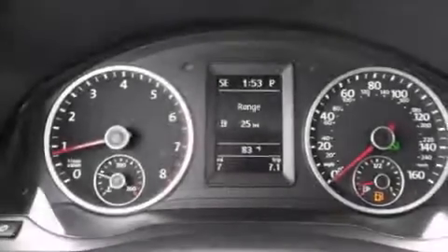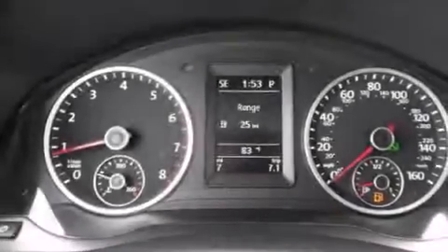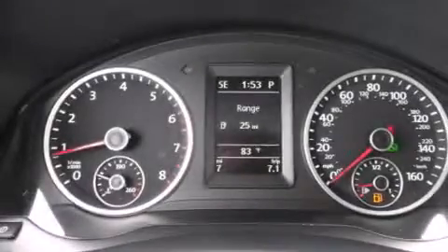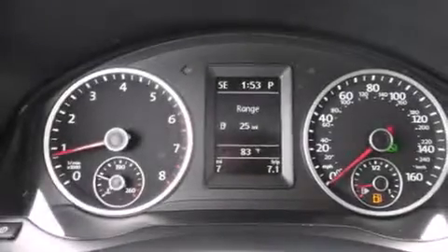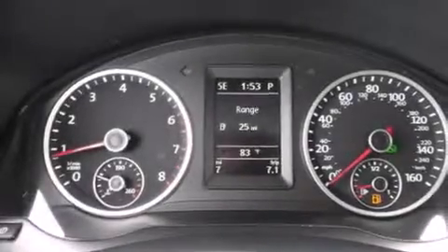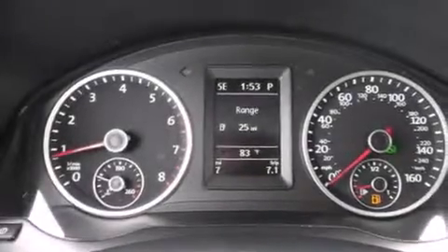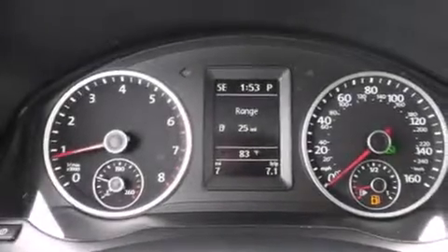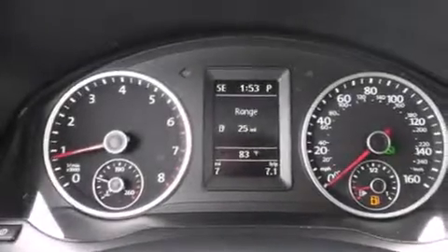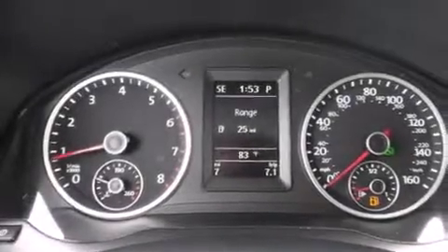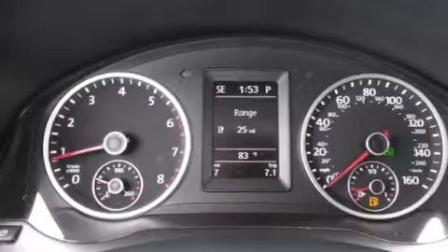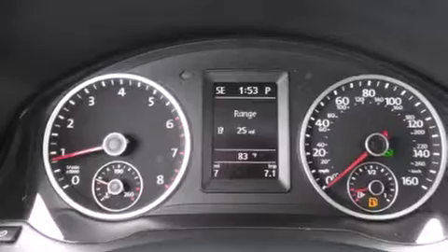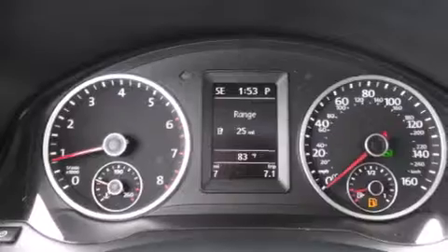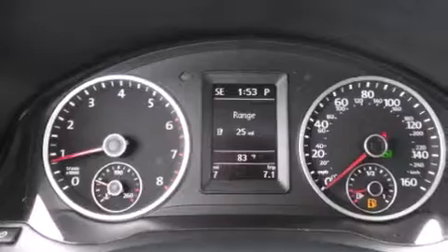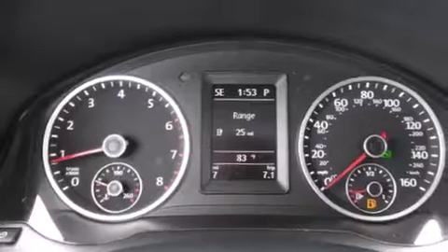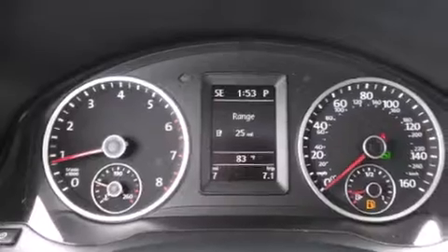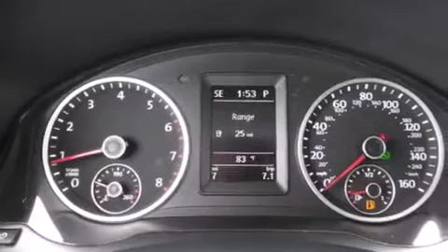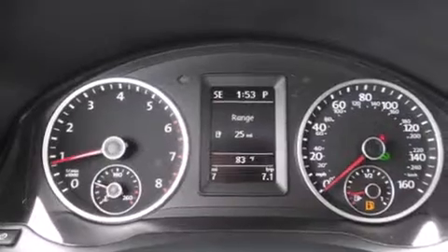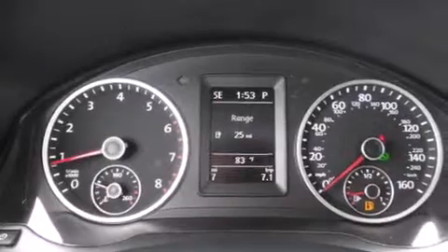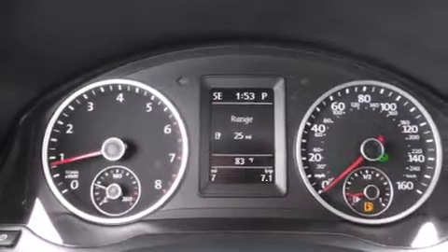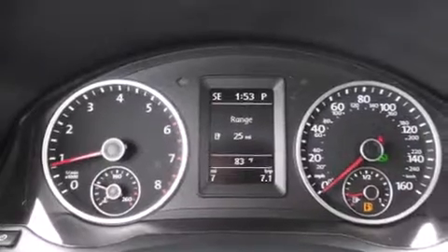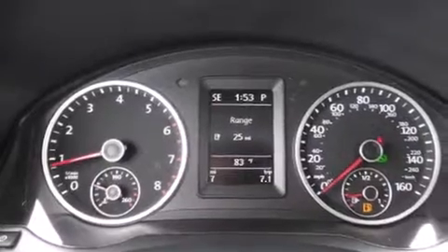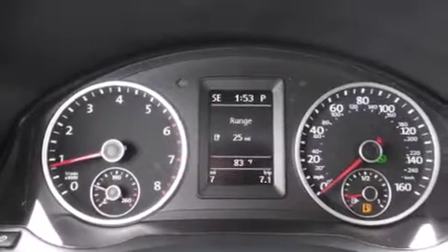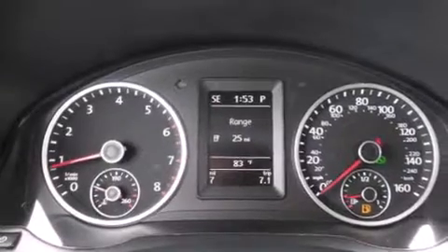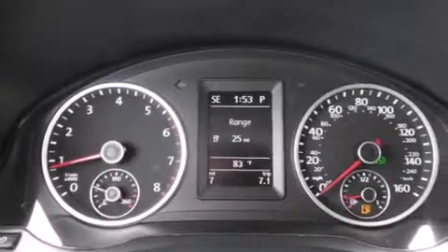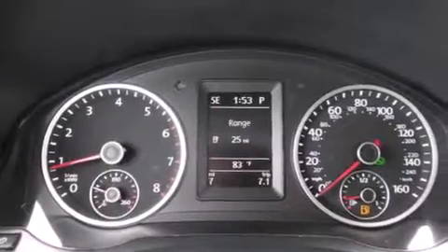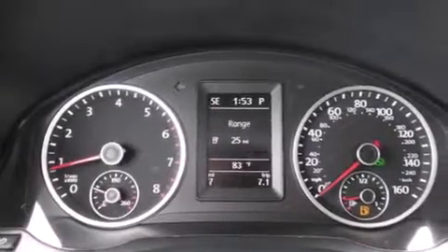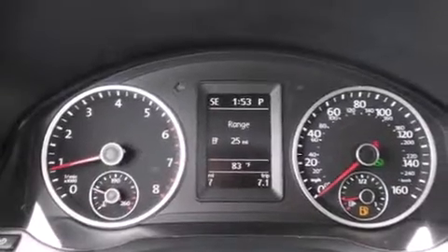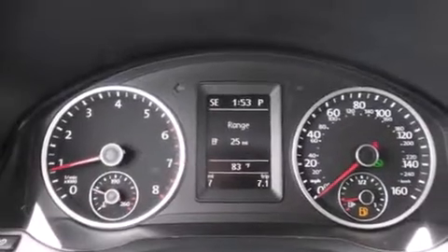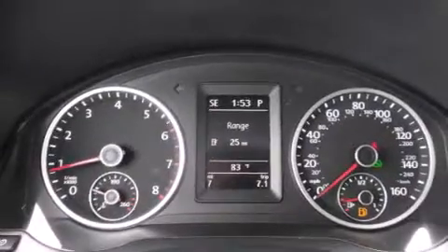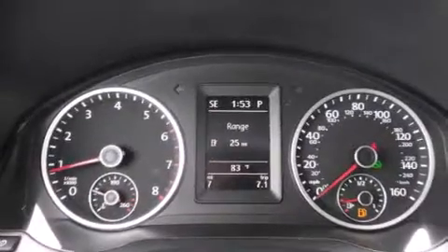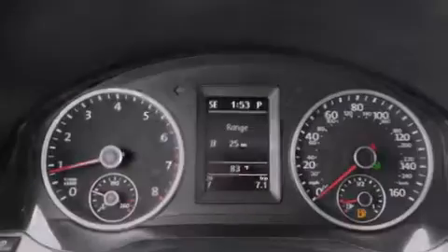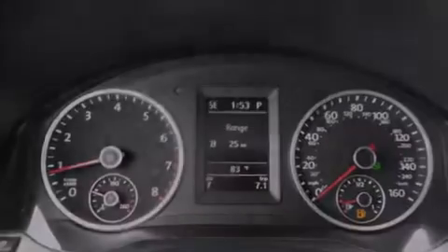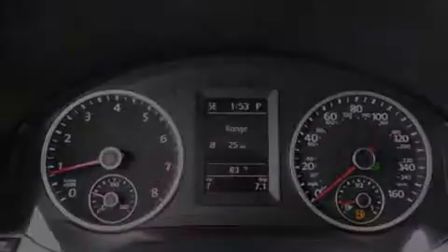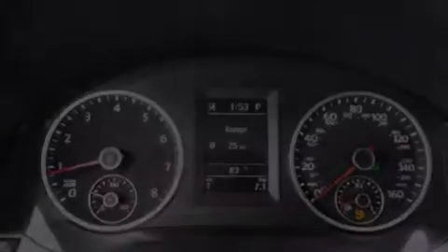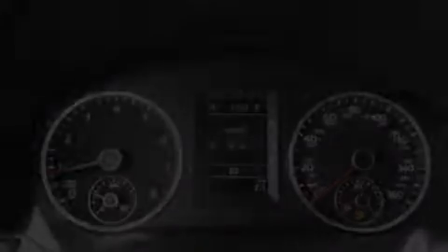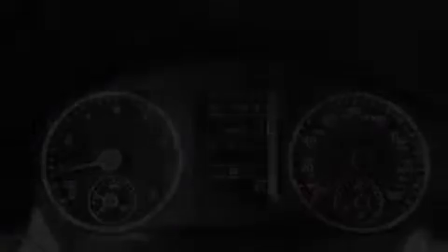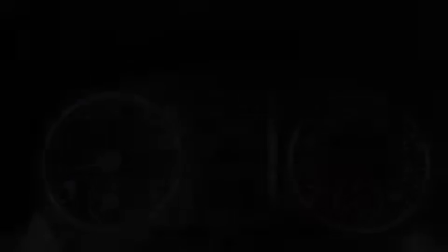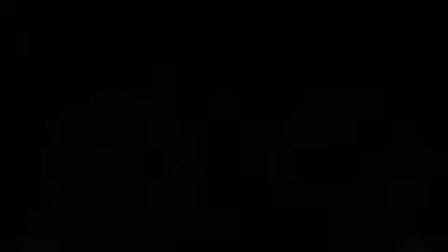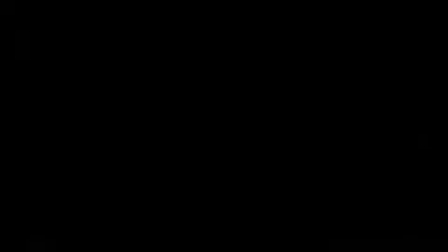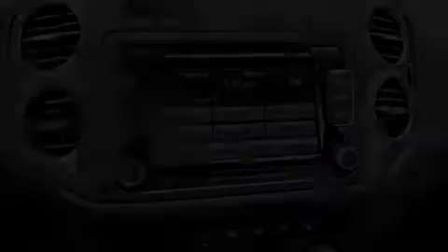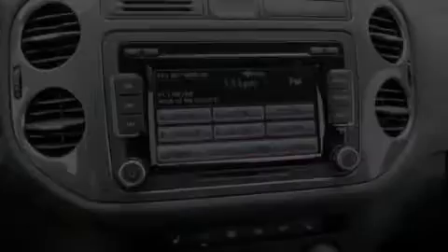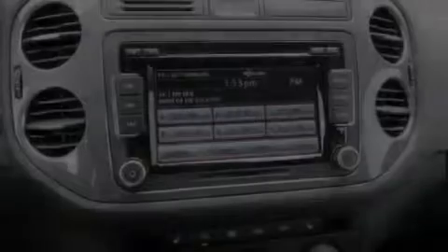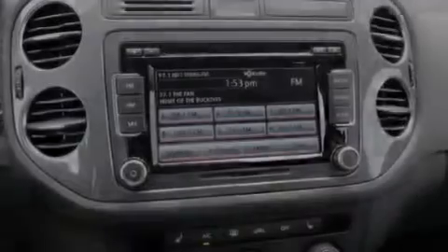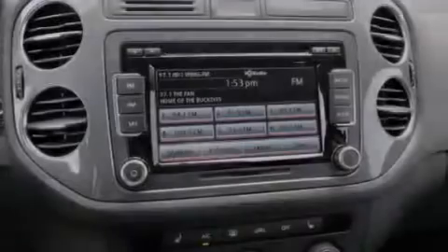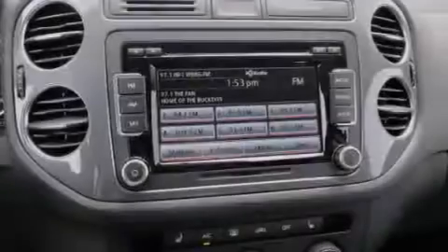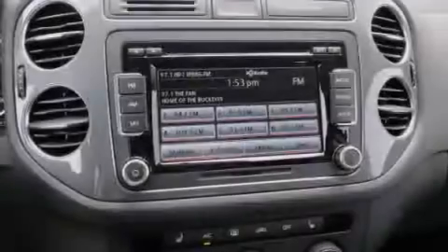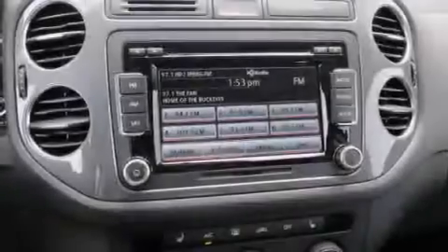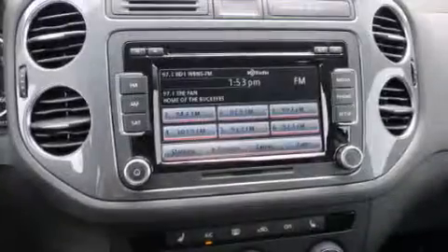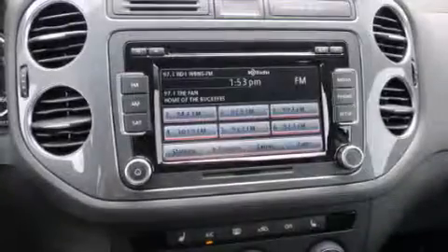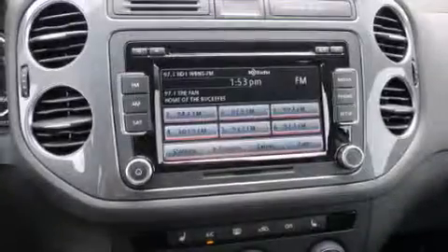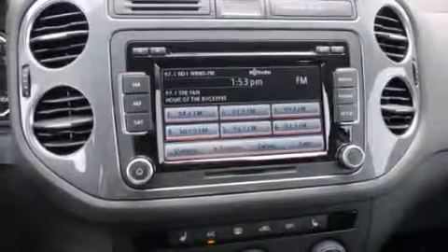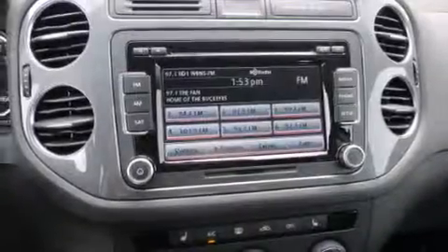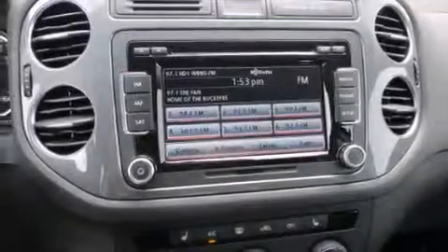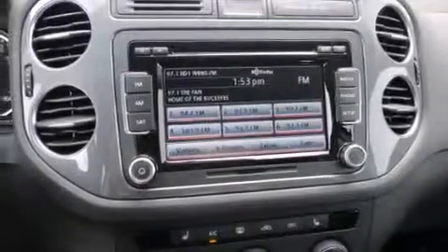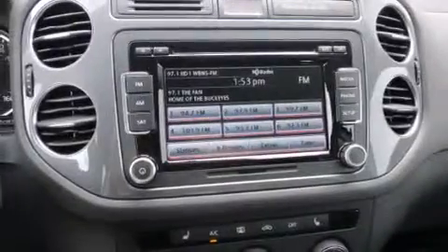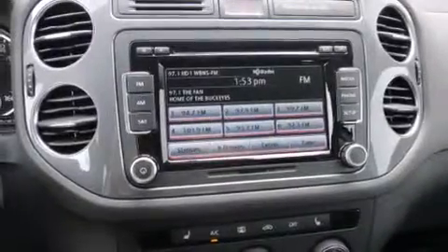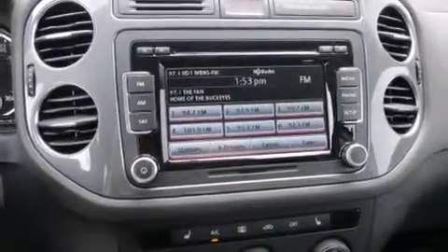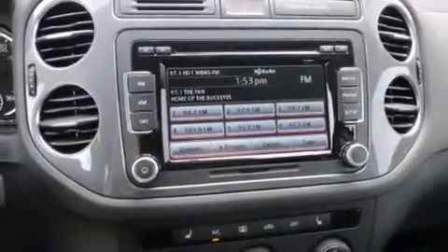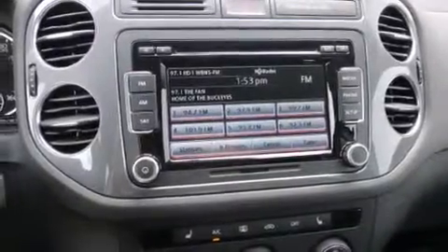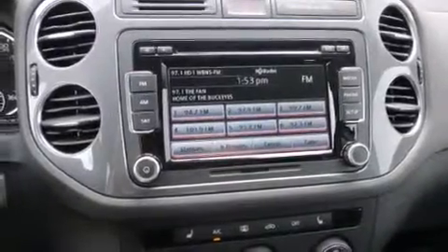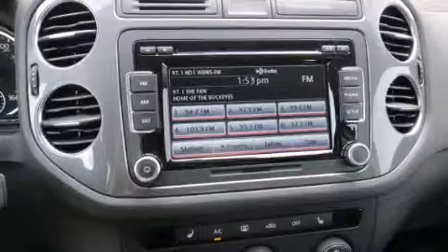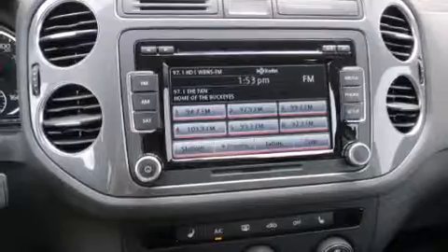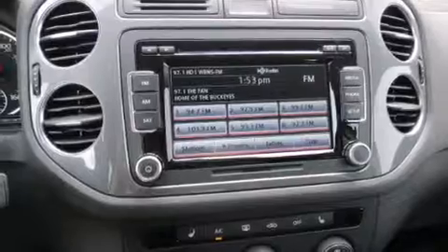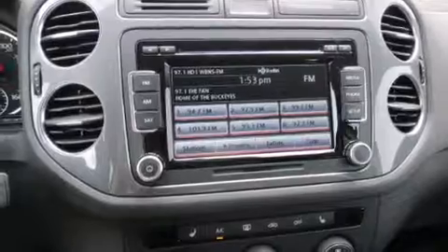A rear window defroster is also included. And the heated seats can warm you up in seconds, keeping you and your passengers comfortable the whole trip.